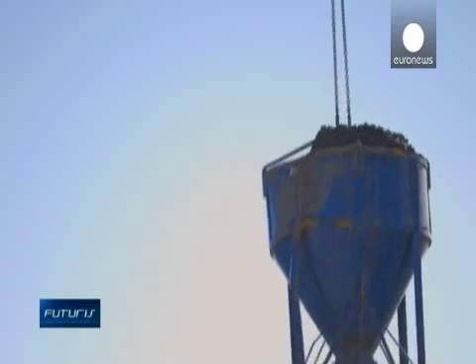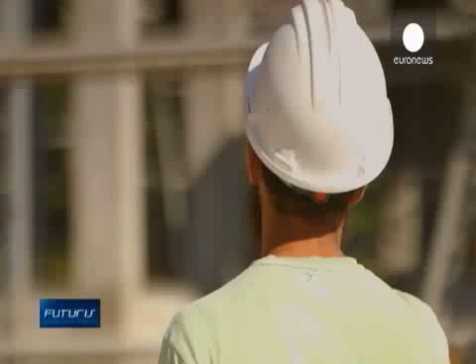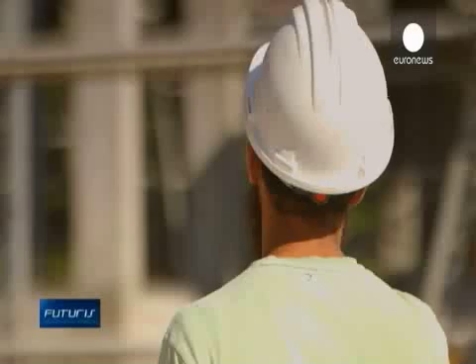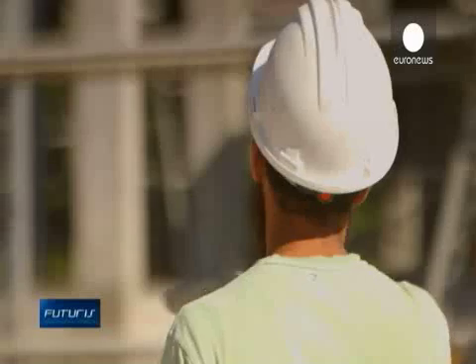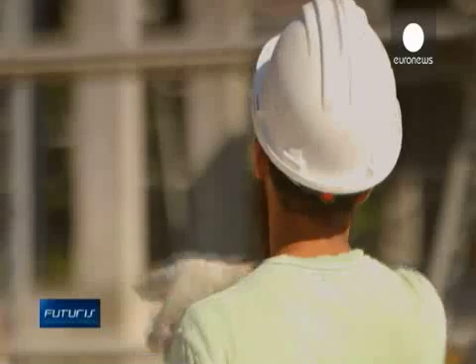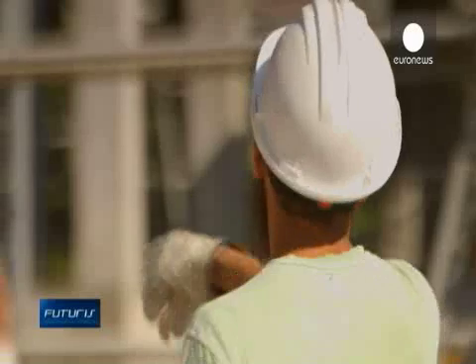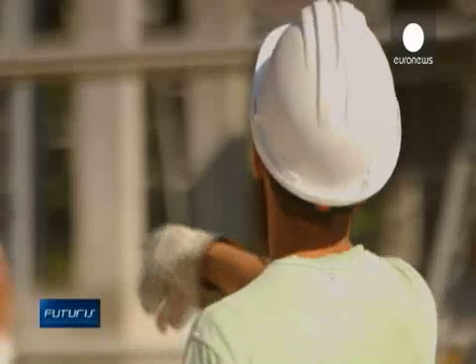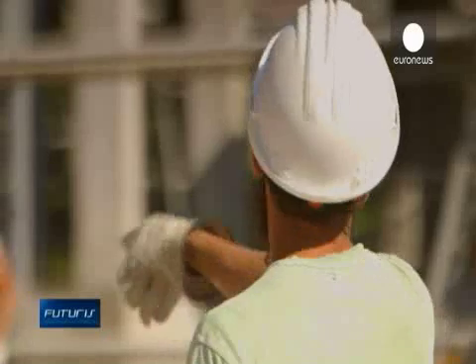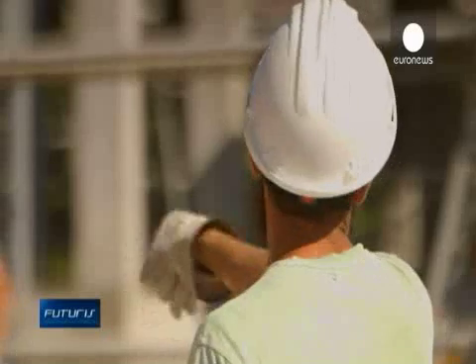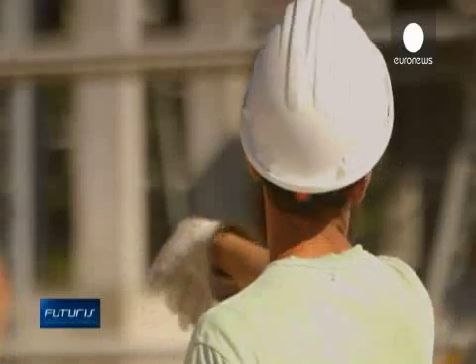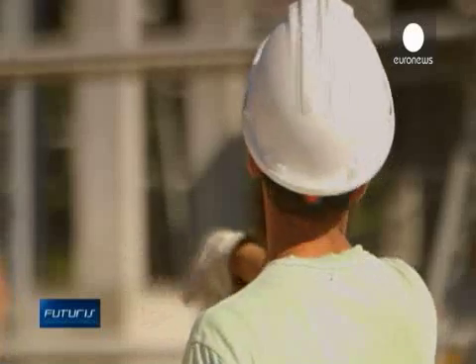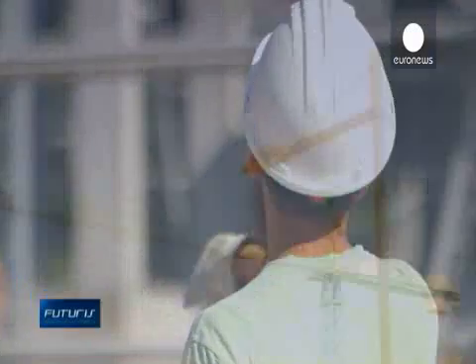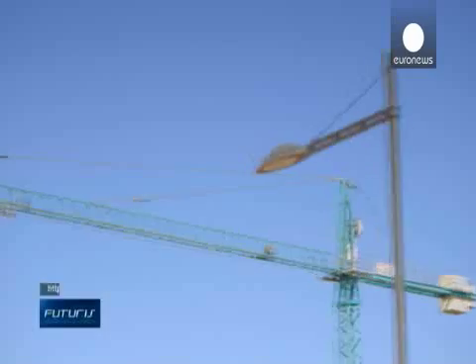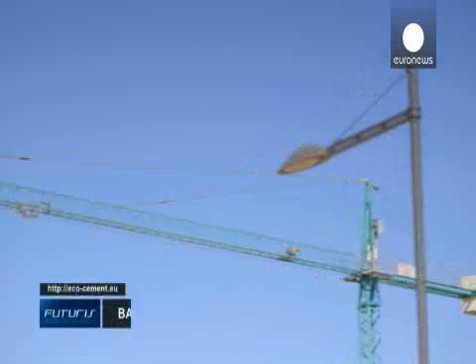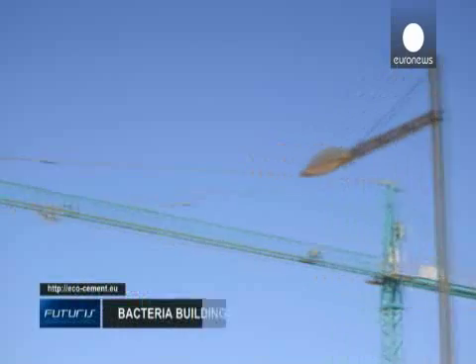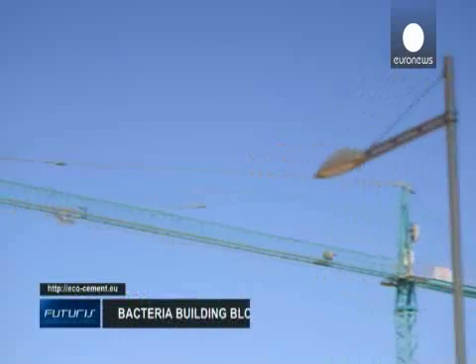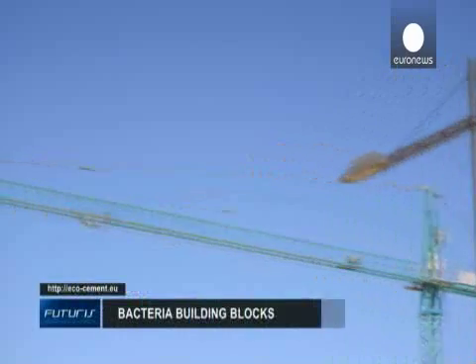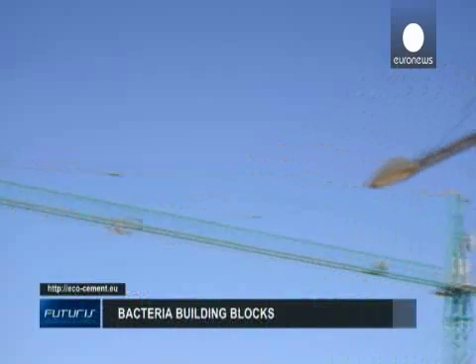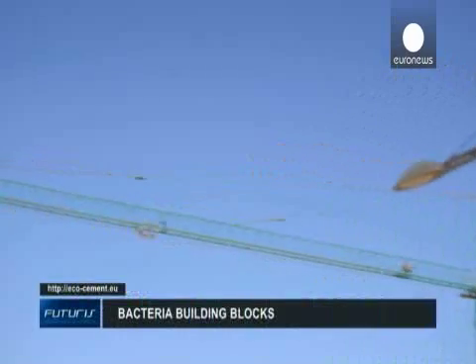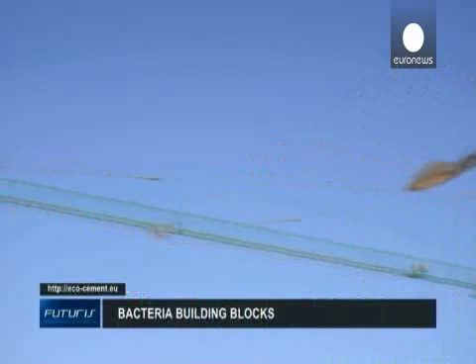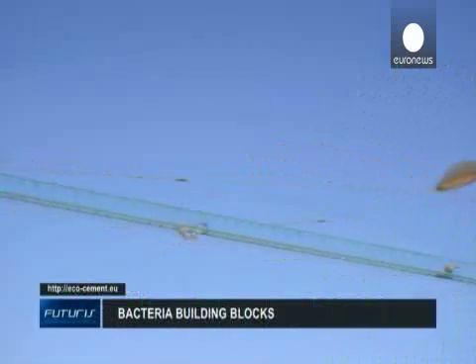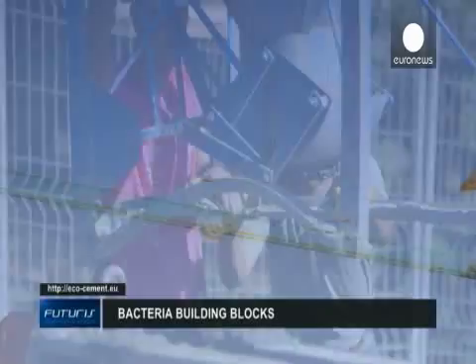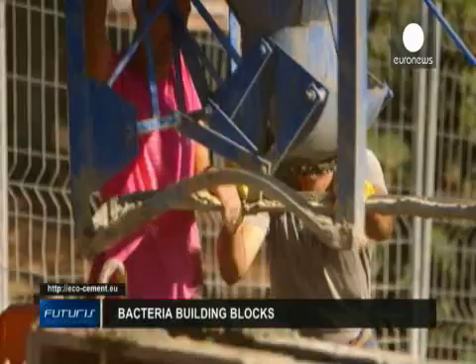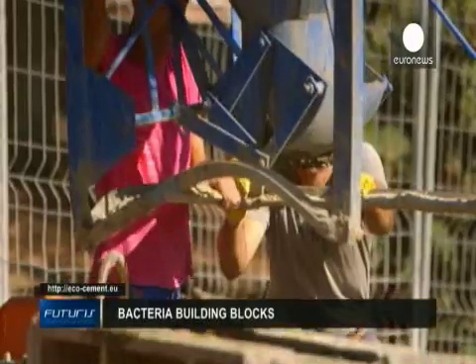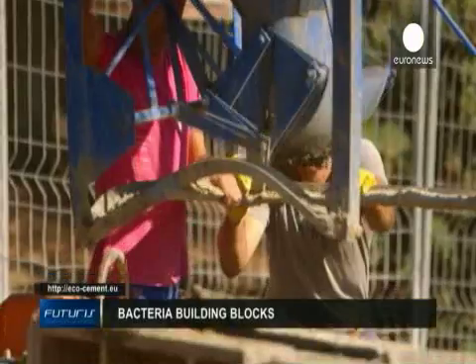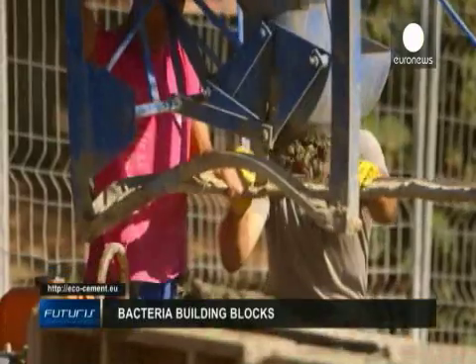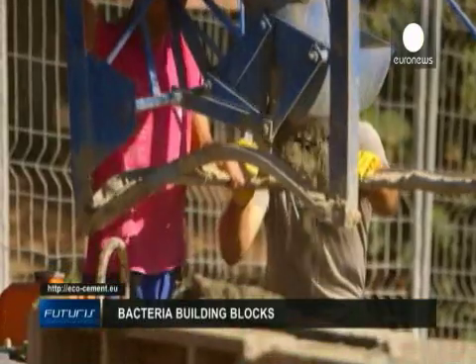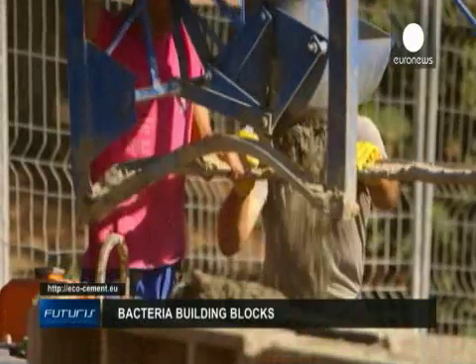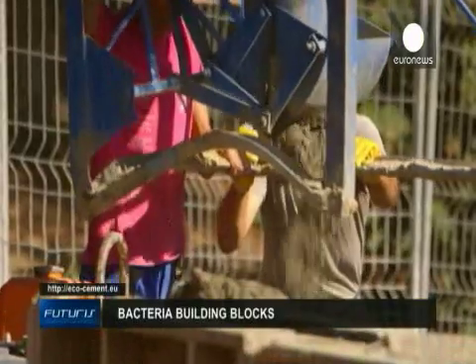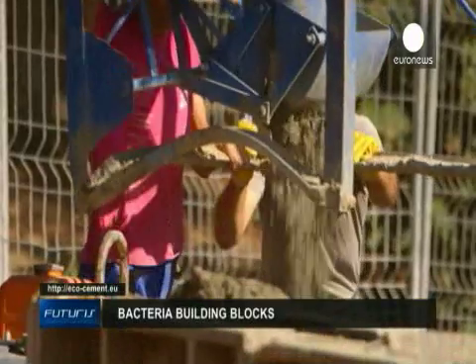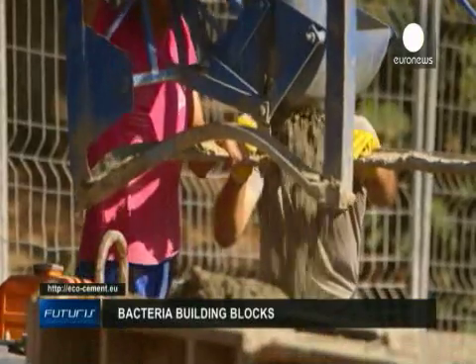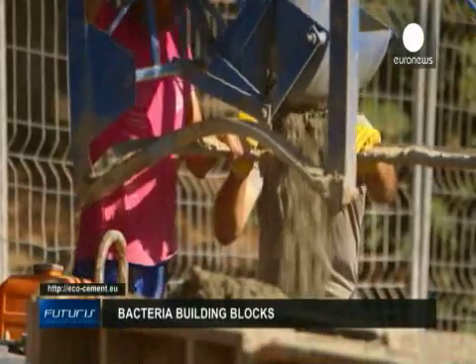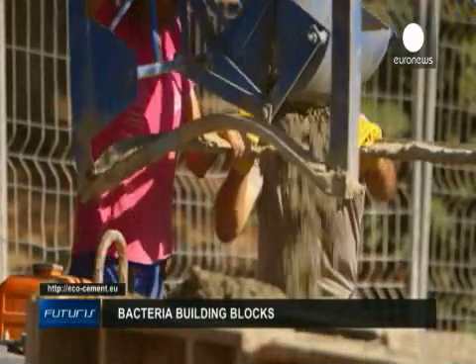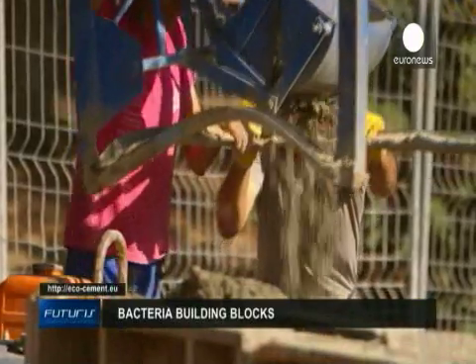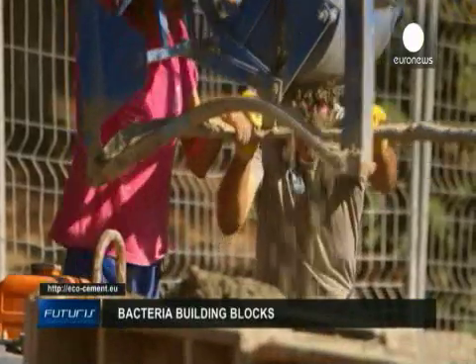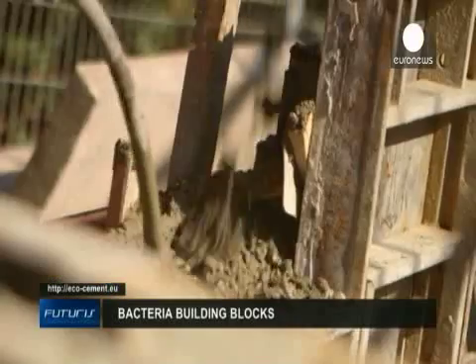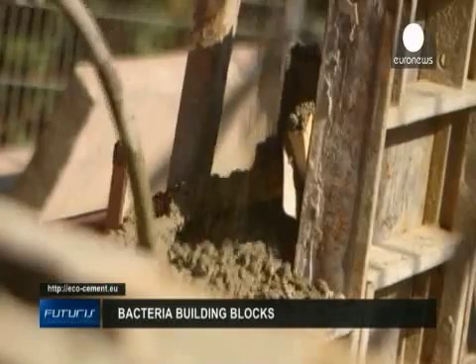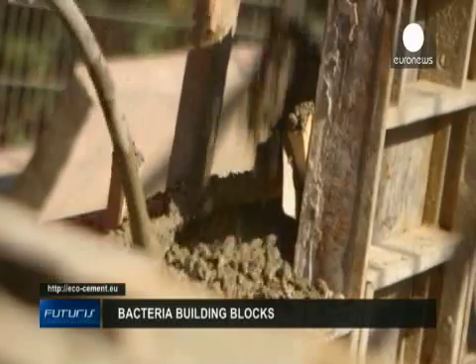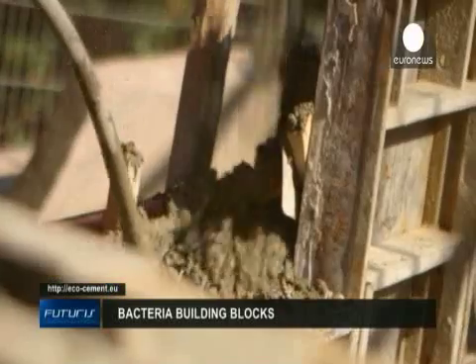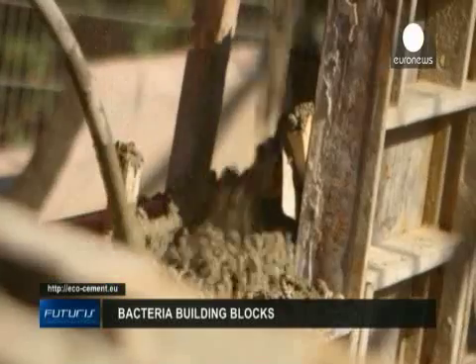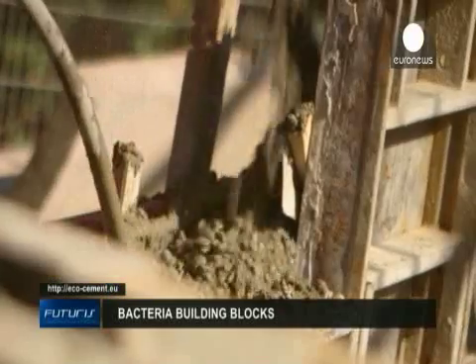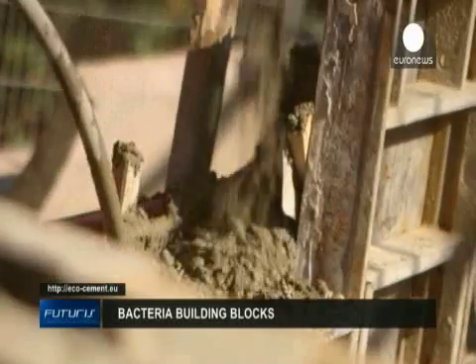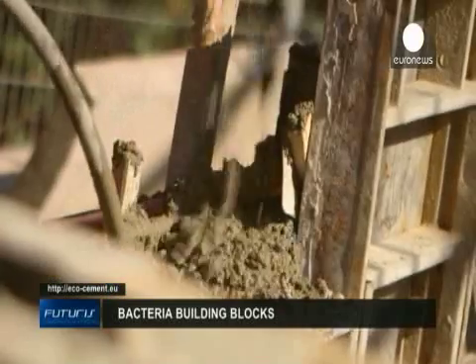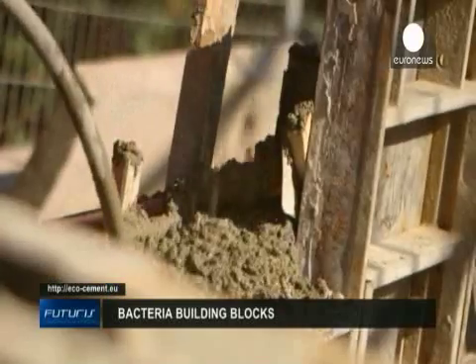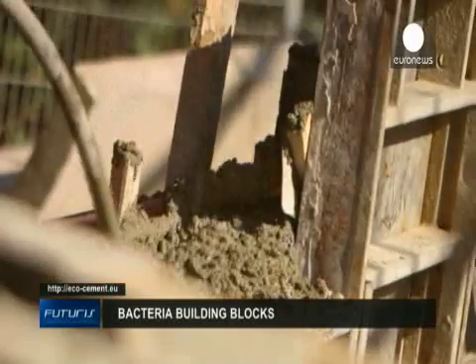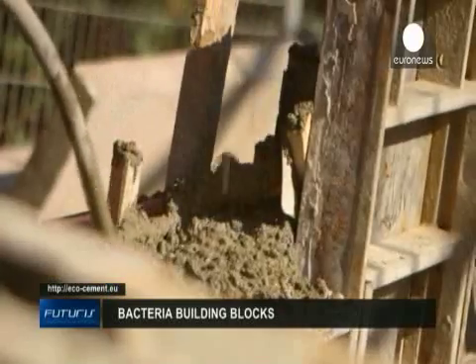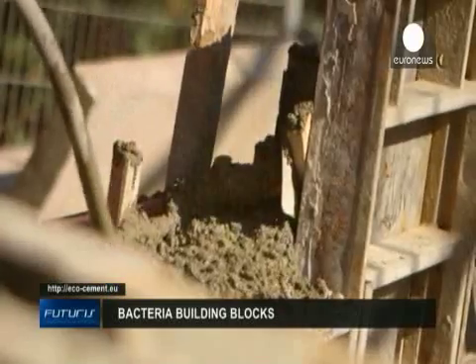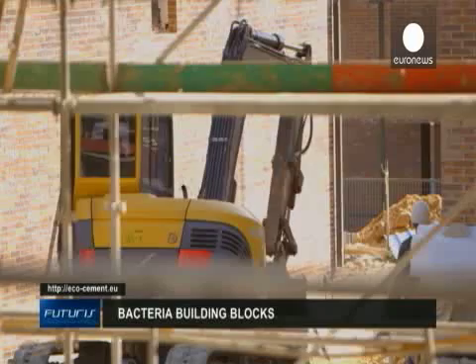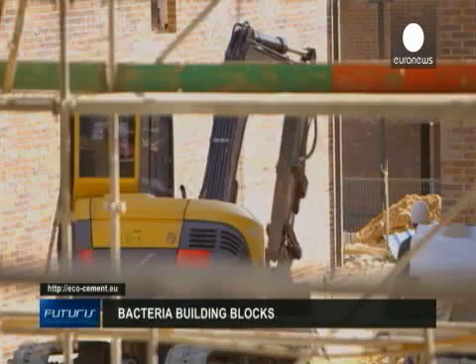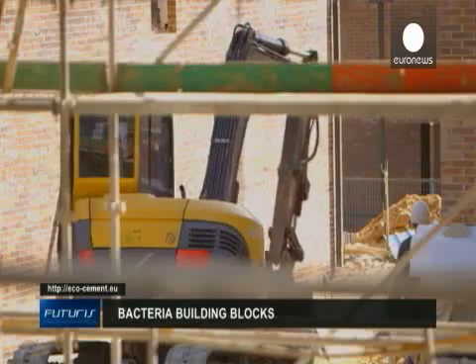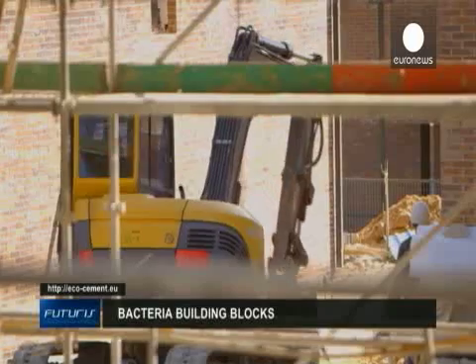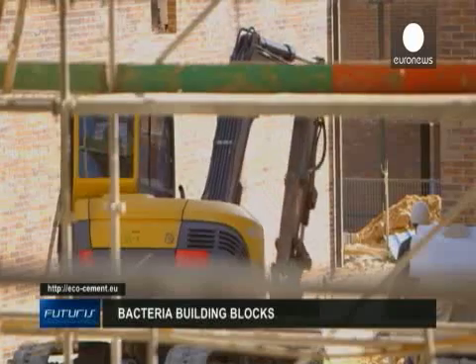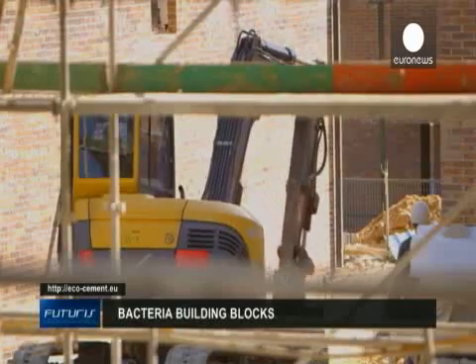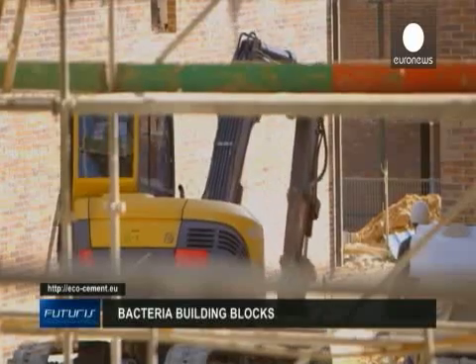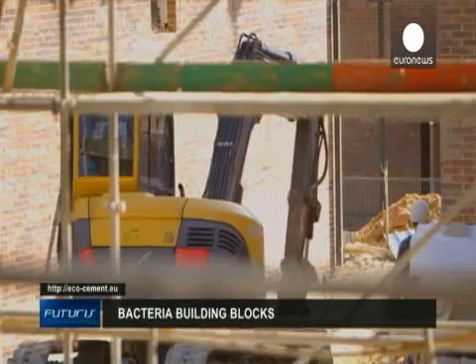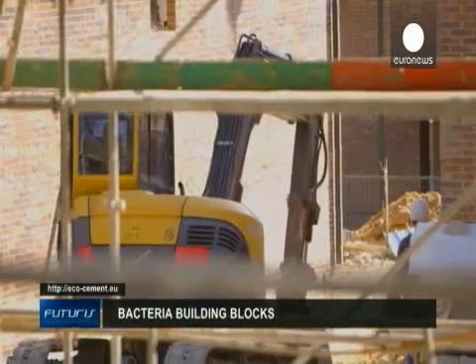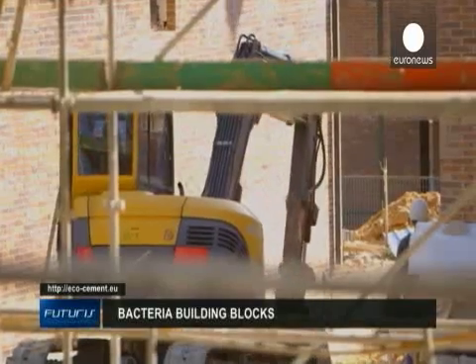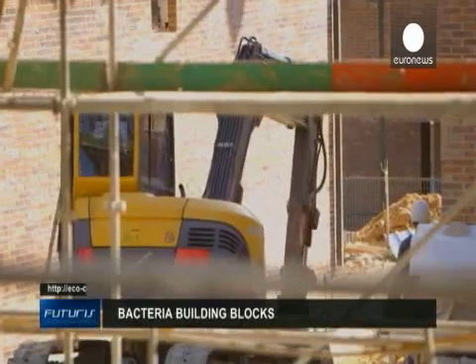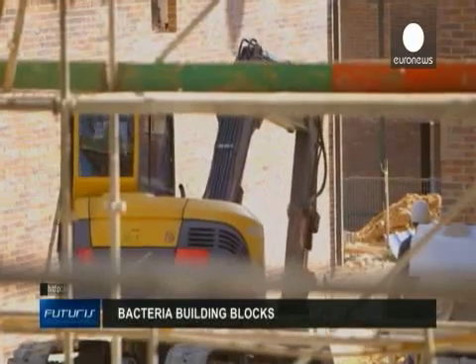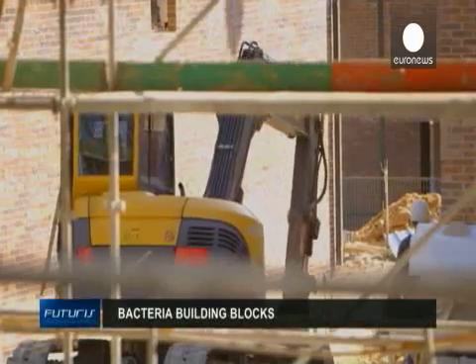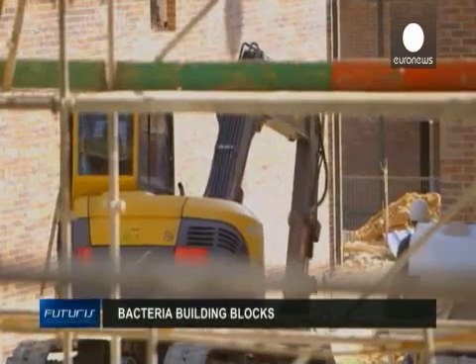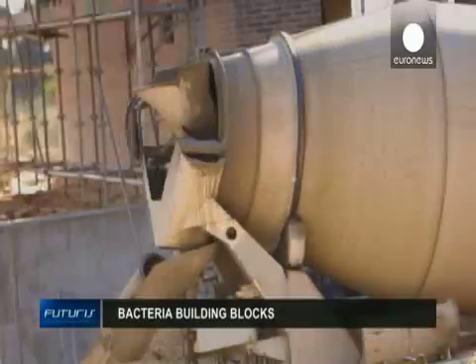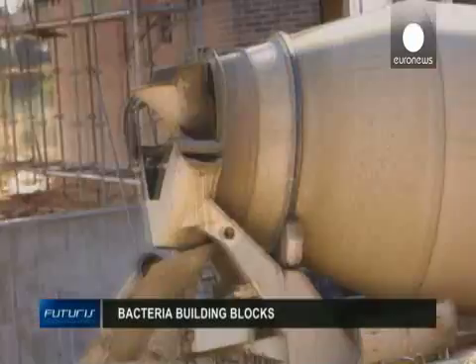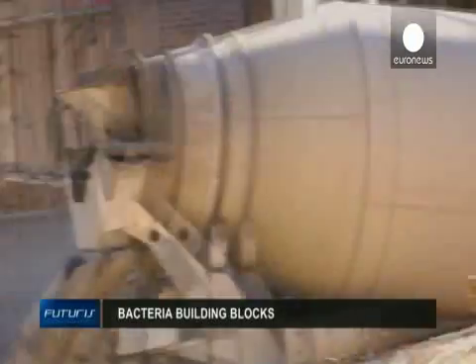Whatever the final applications, researchers hope the new material could be a reality on European construction sites in less than a decade.